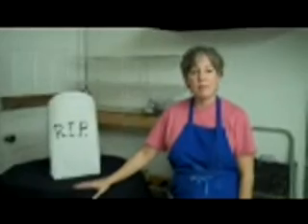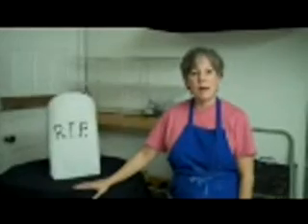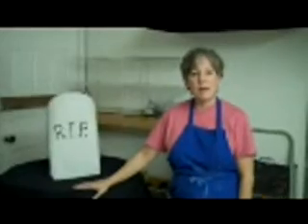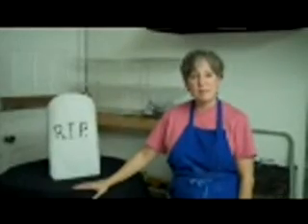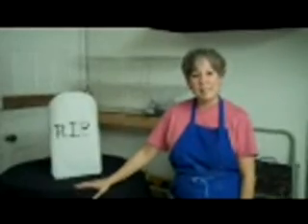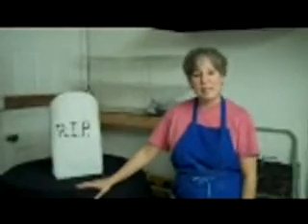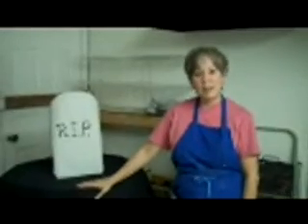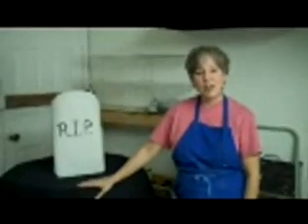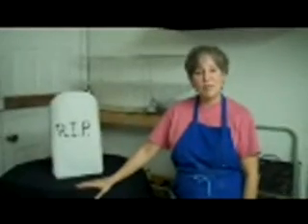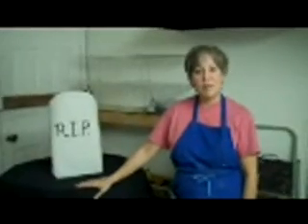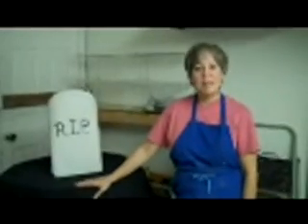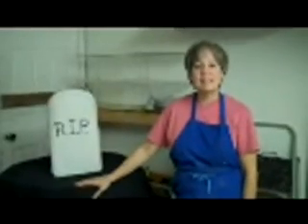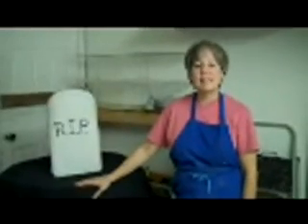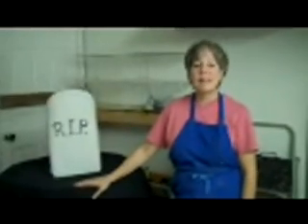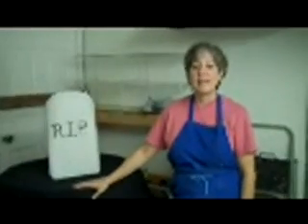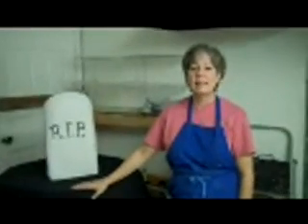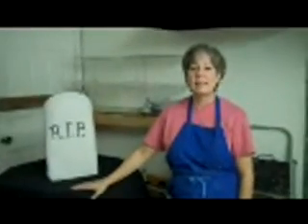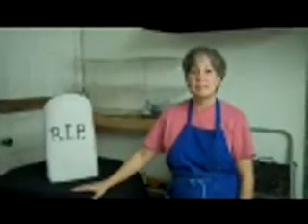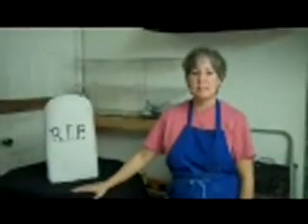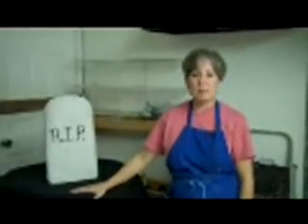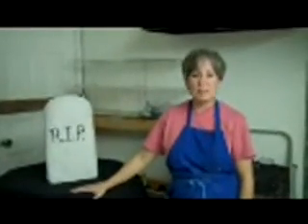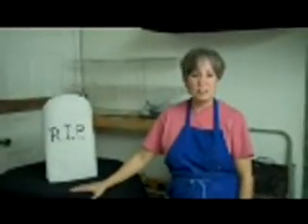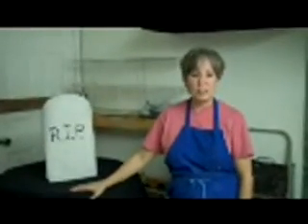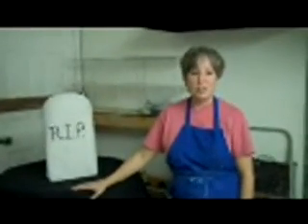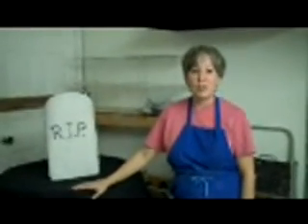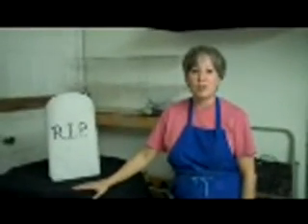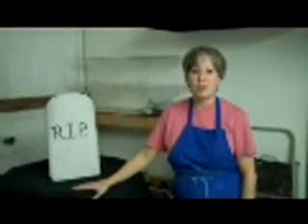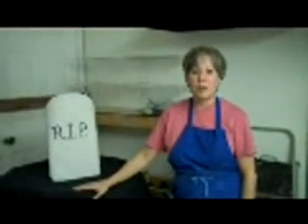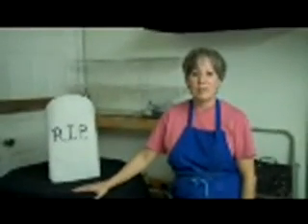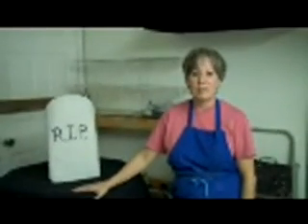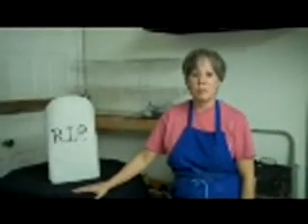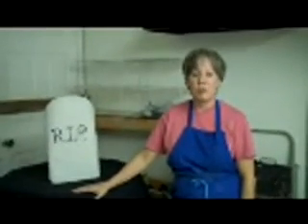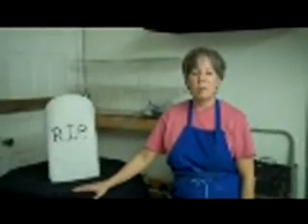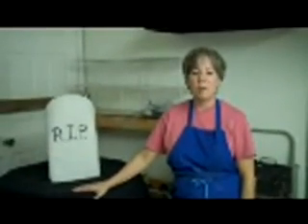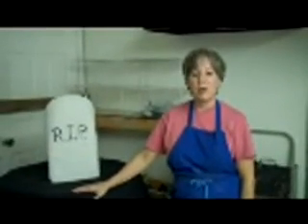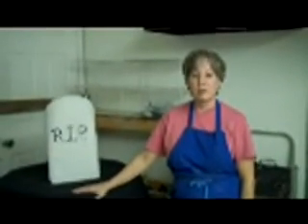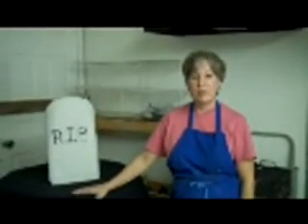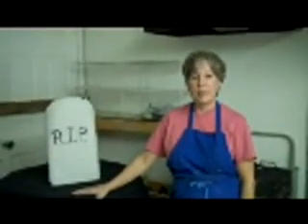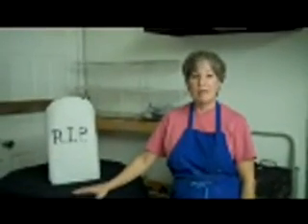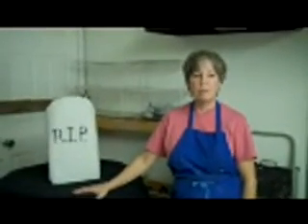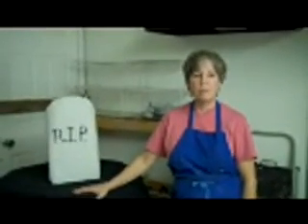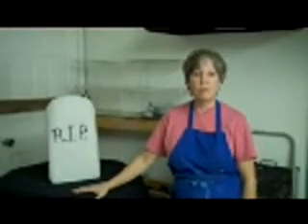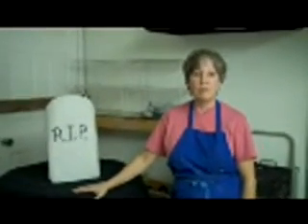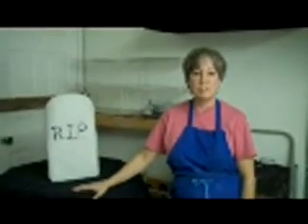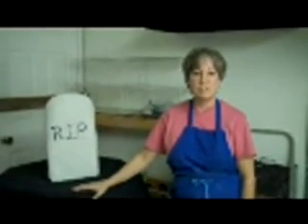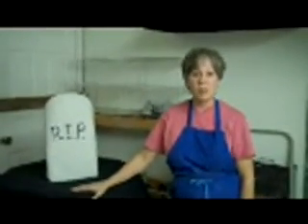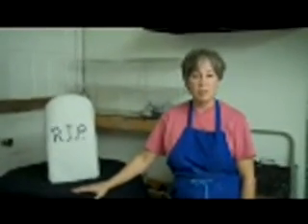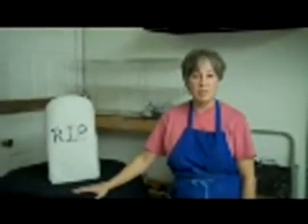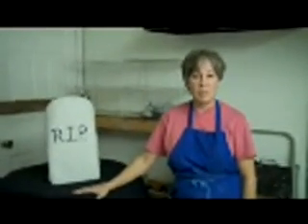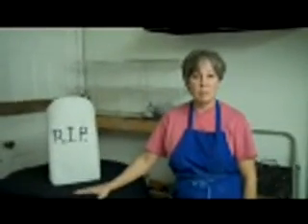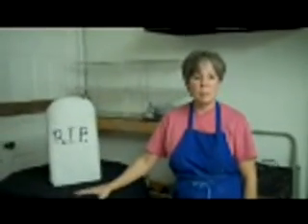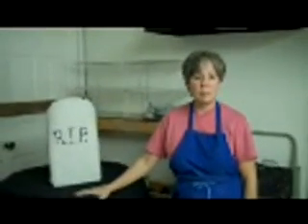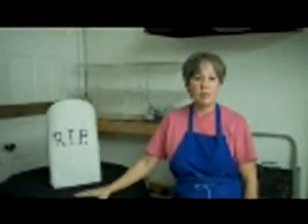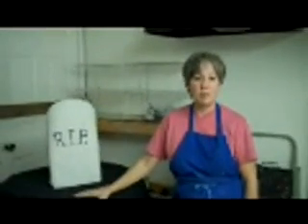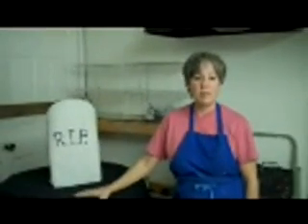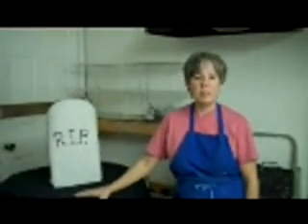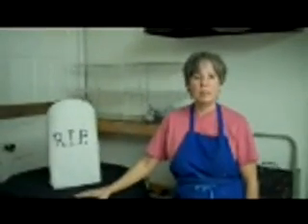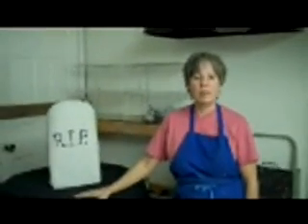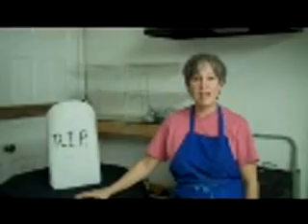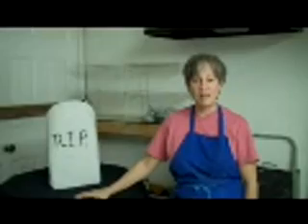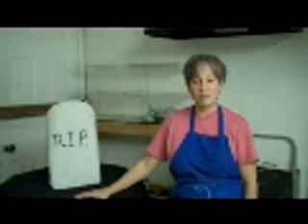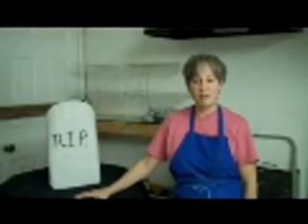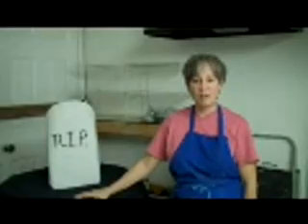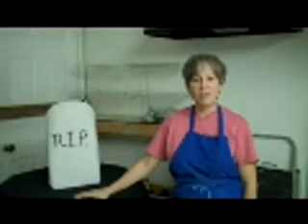I'm Cynthia Gomez and this is my studio, Living Water Pottery, and we just opened it up to the public a year and a half ago.